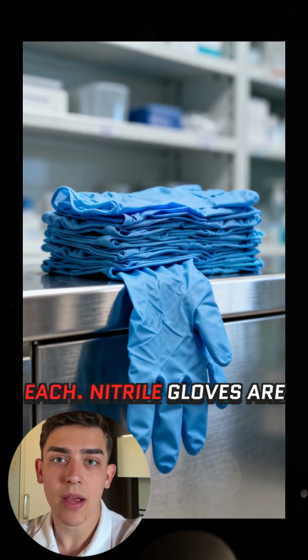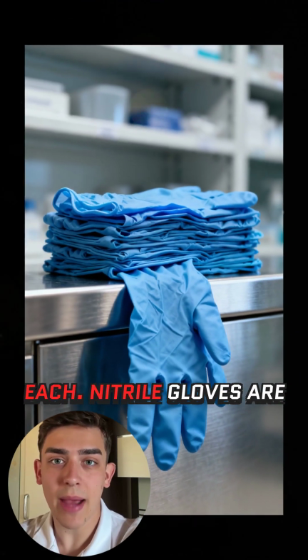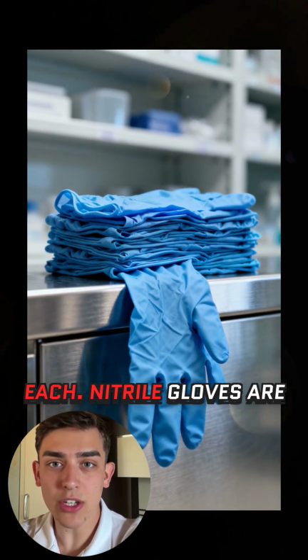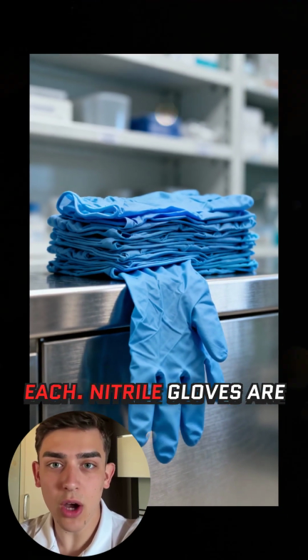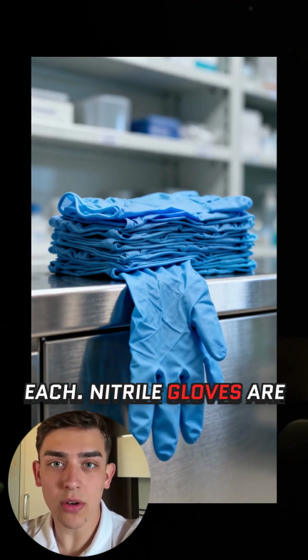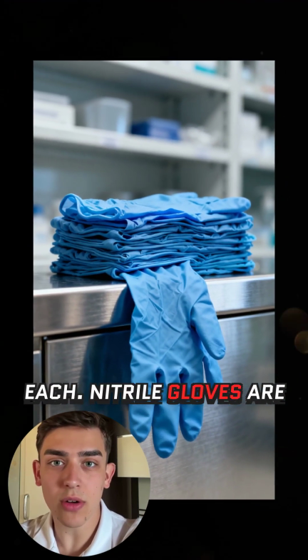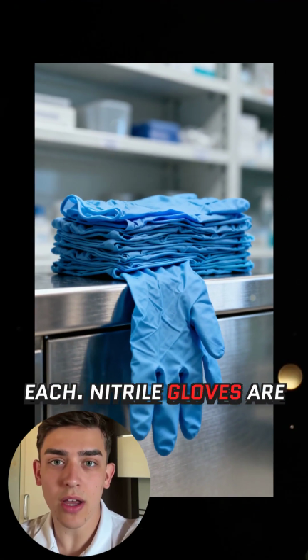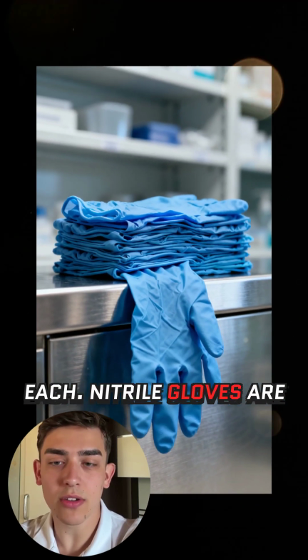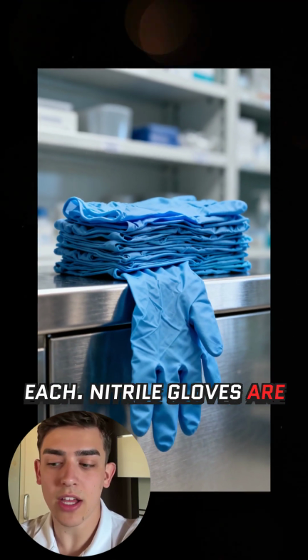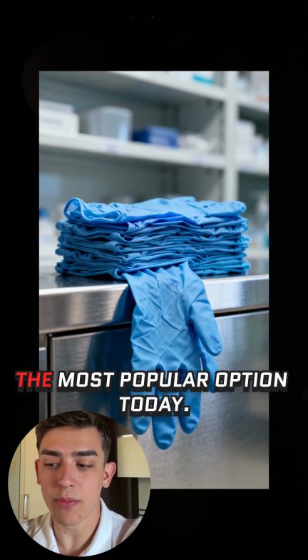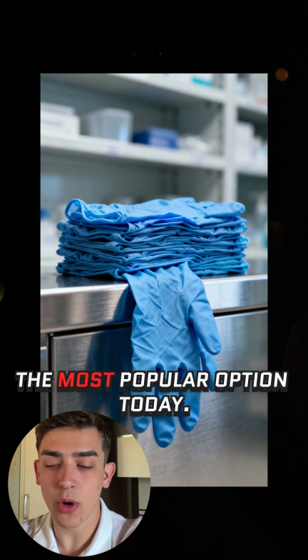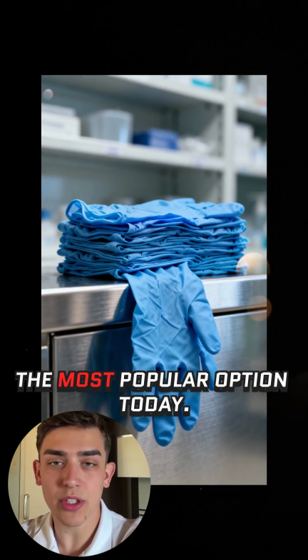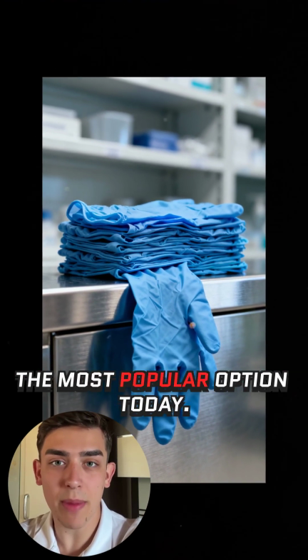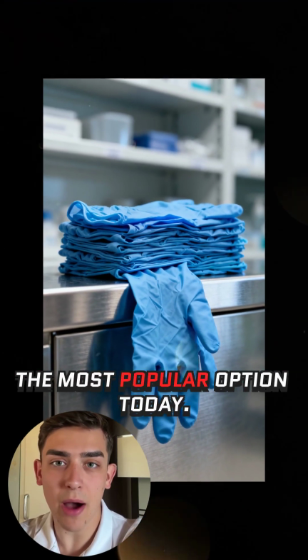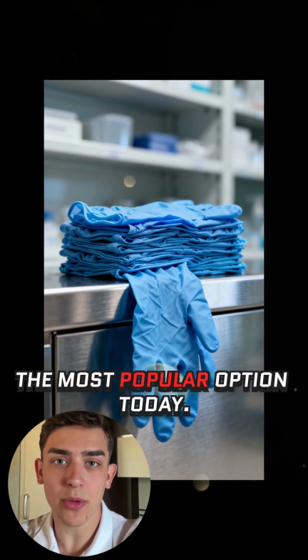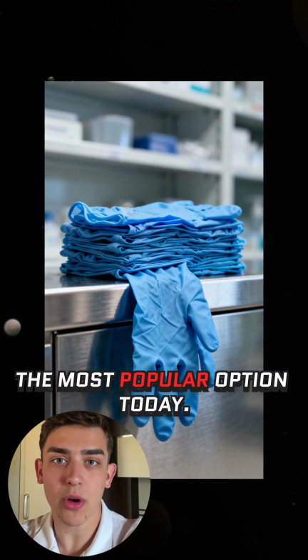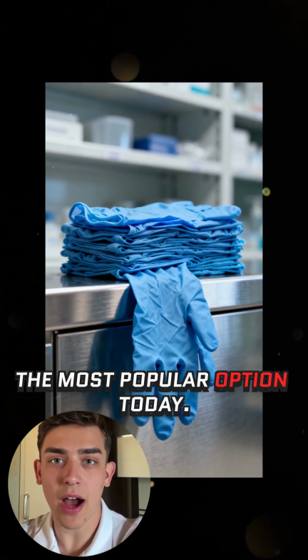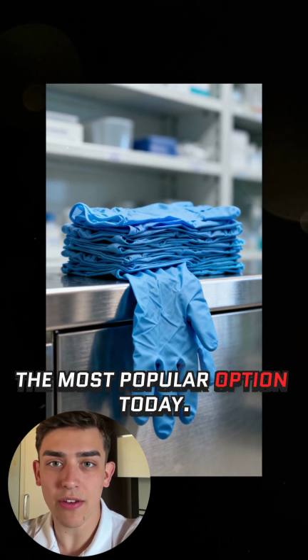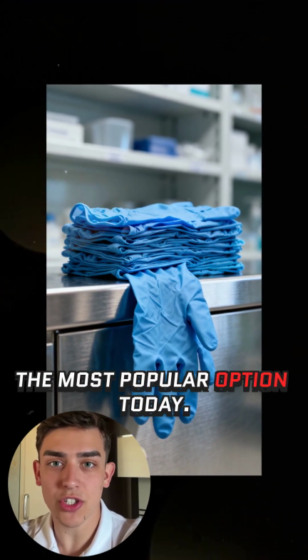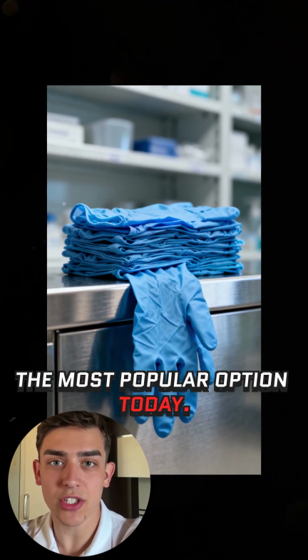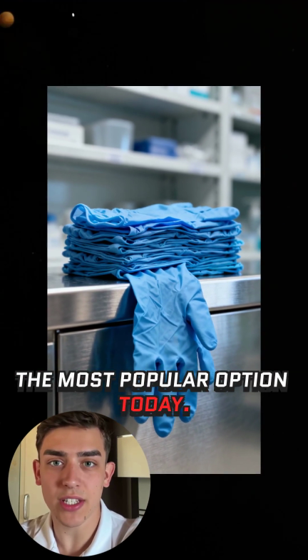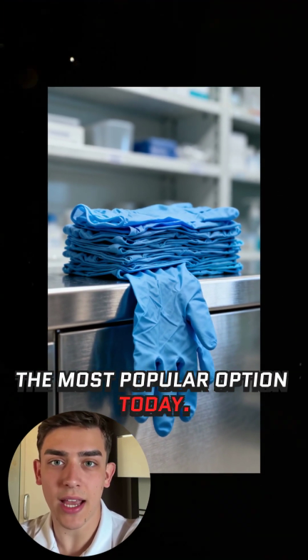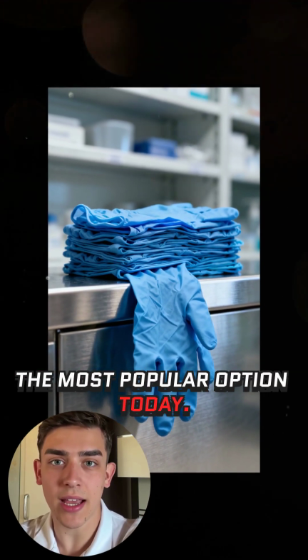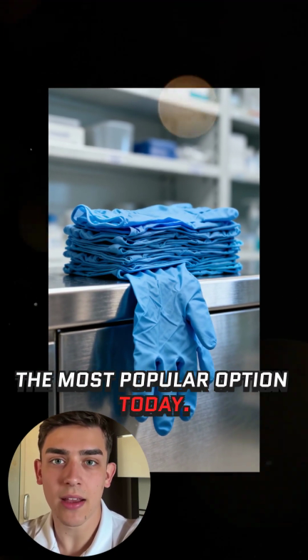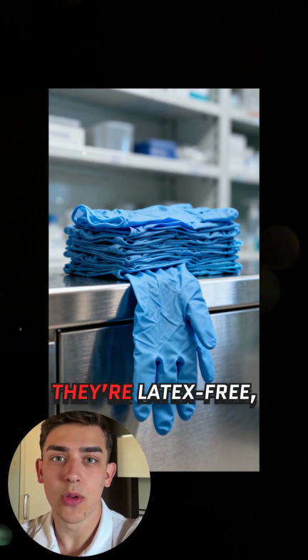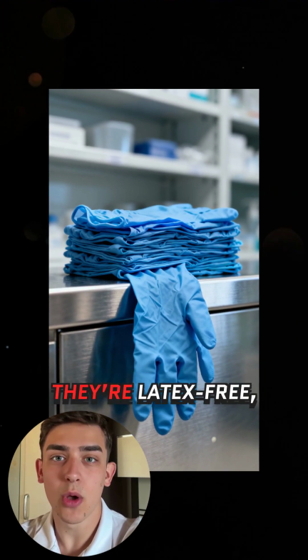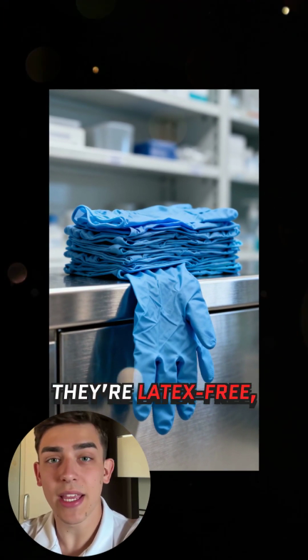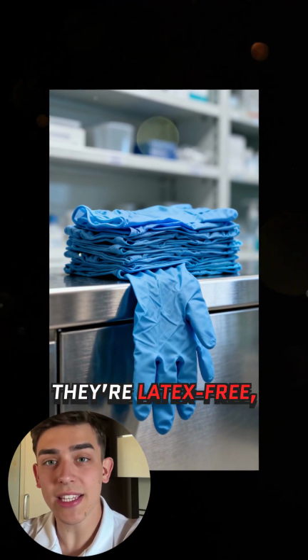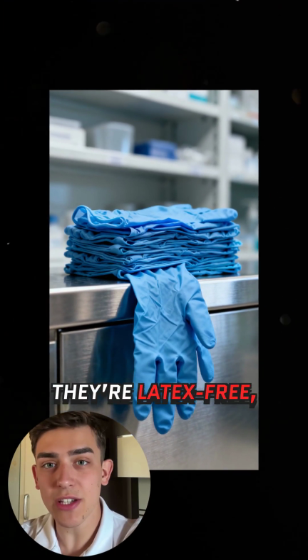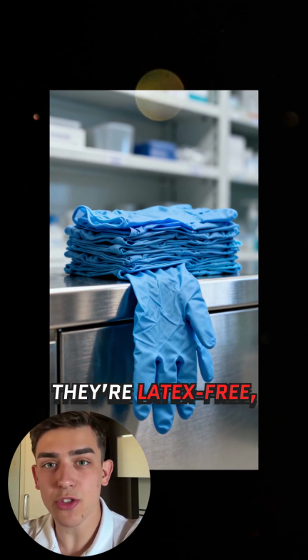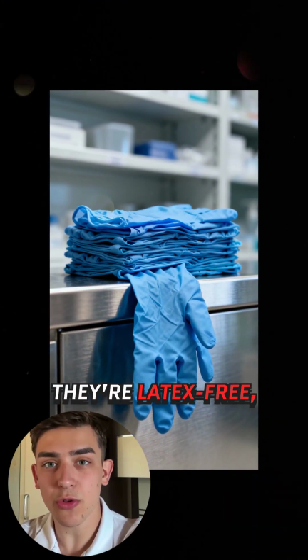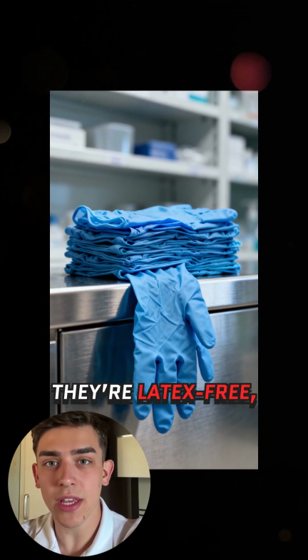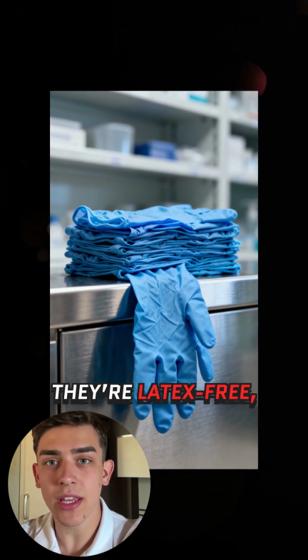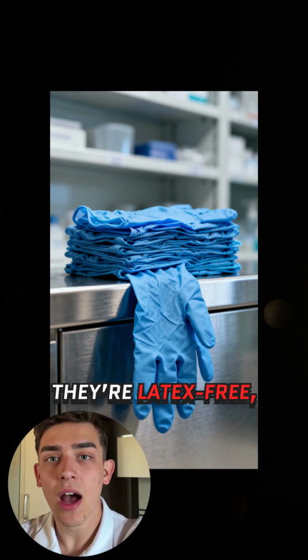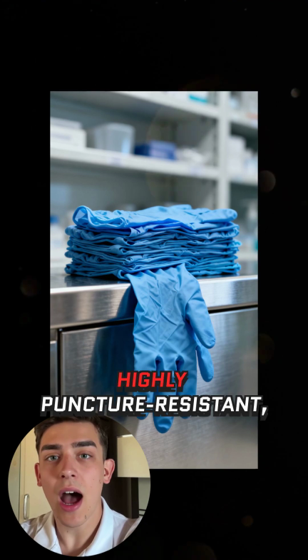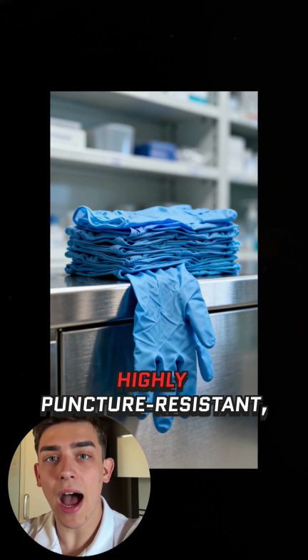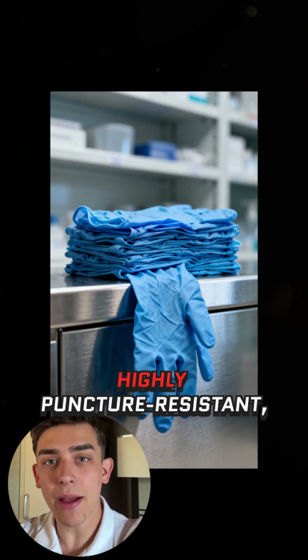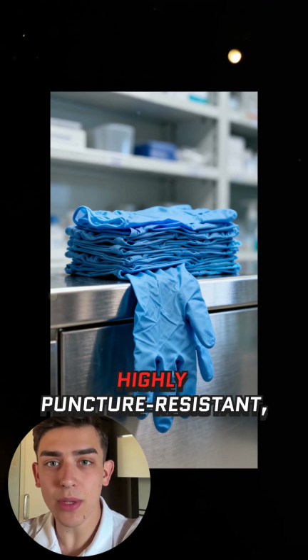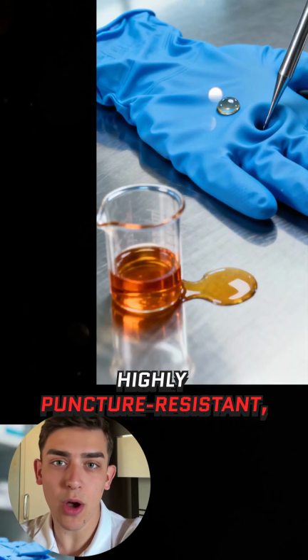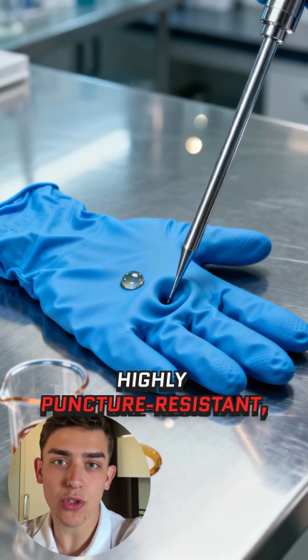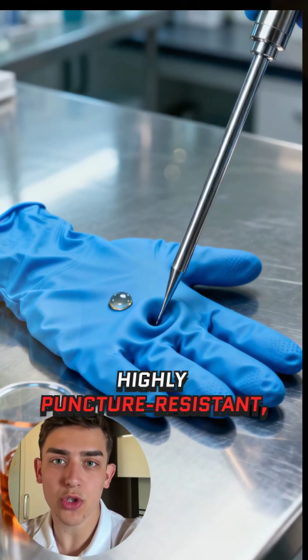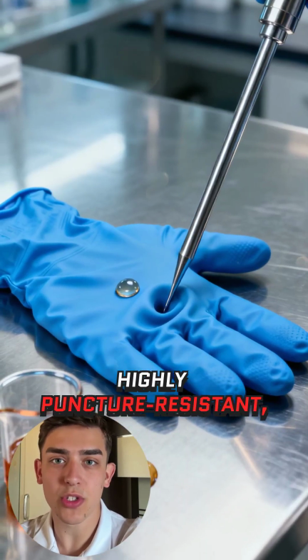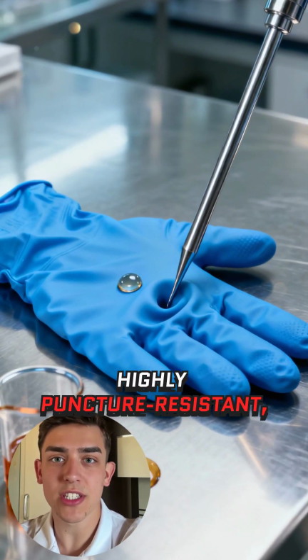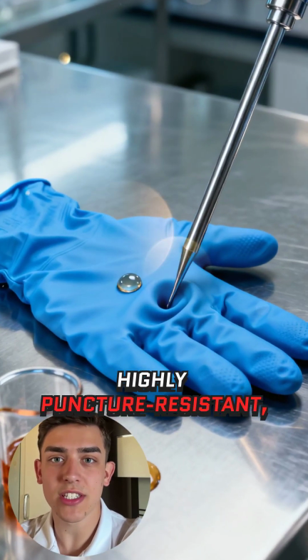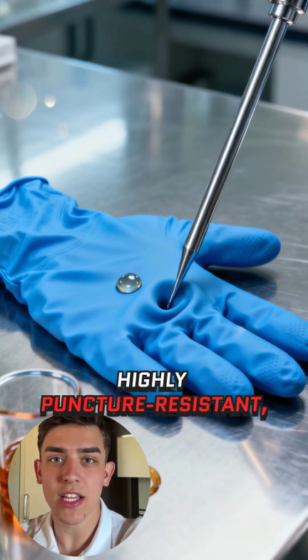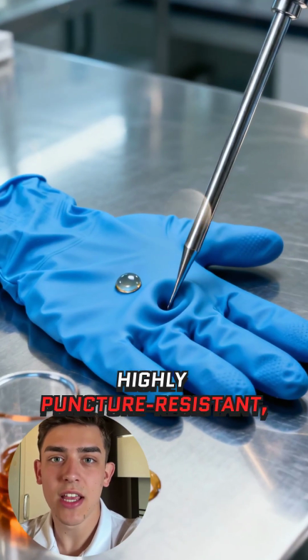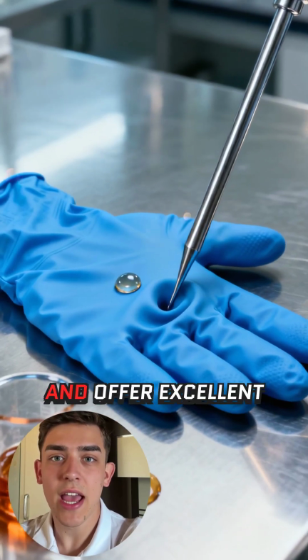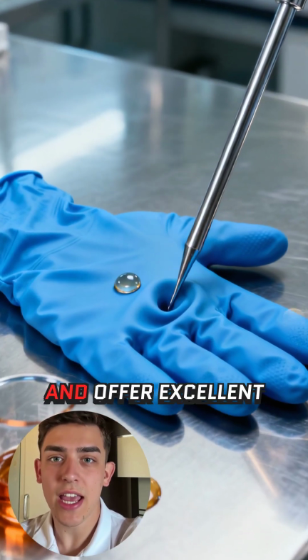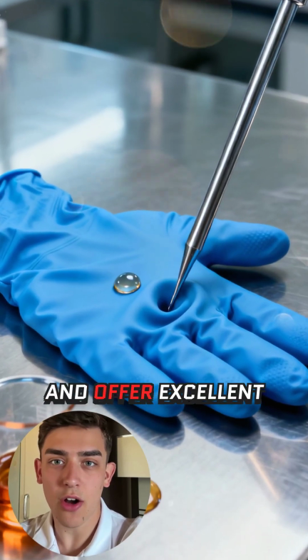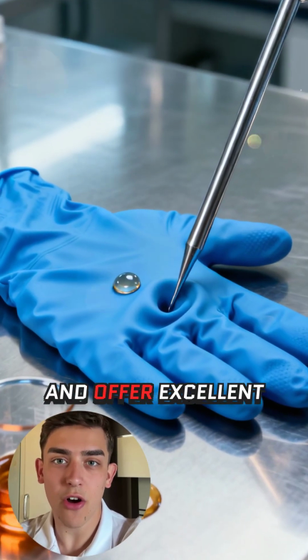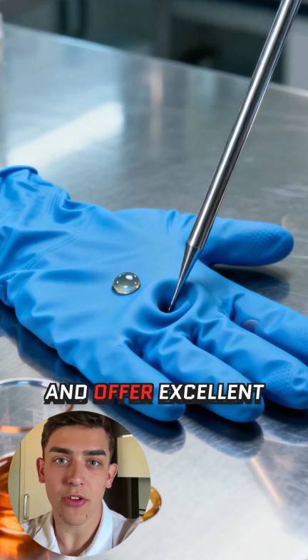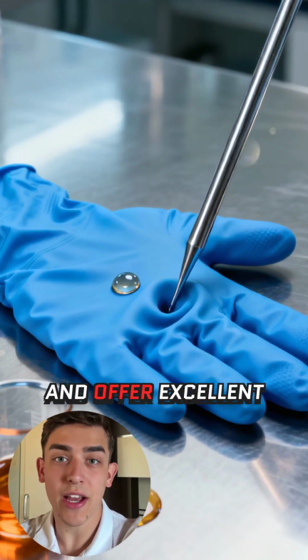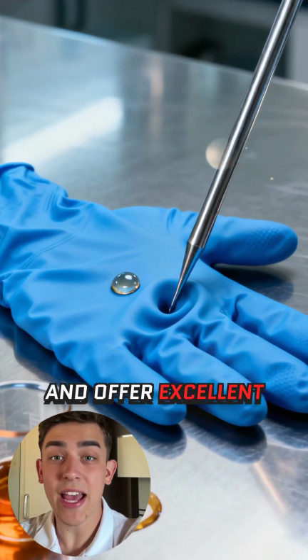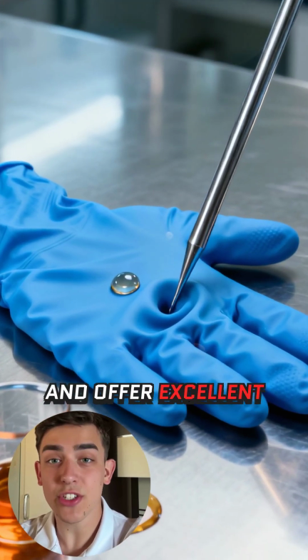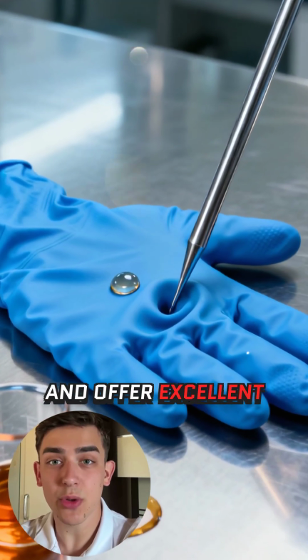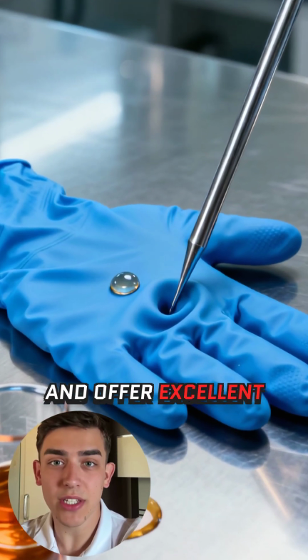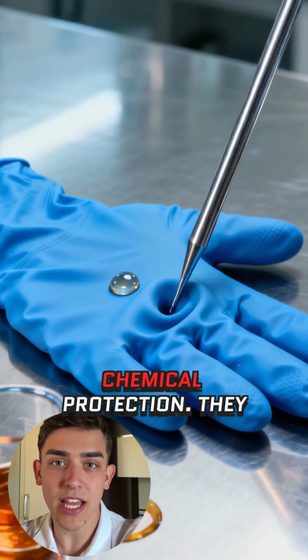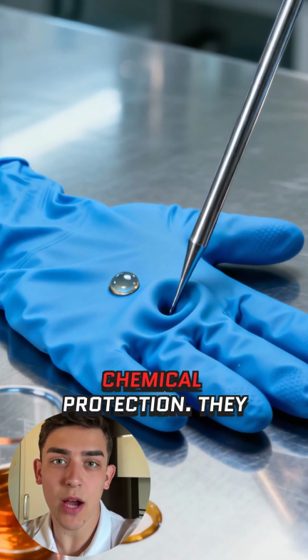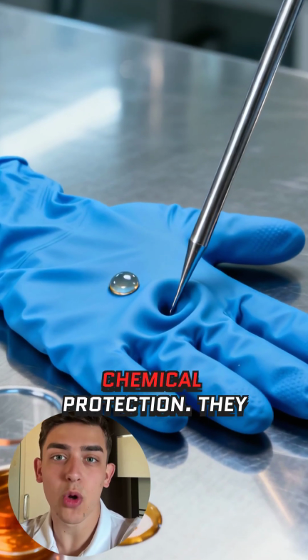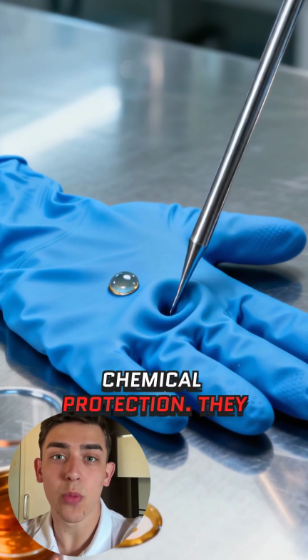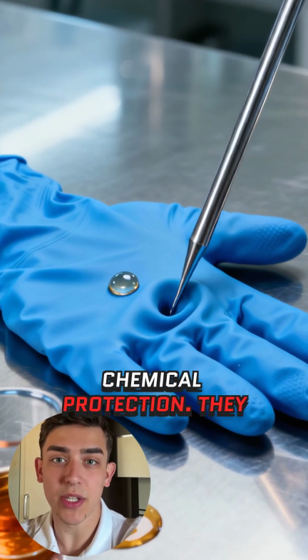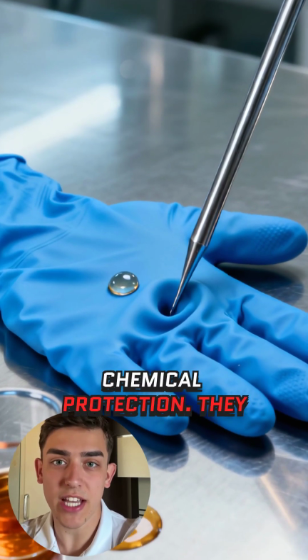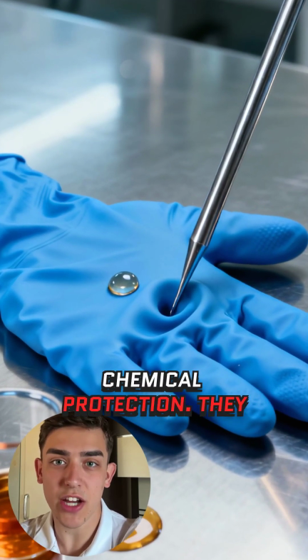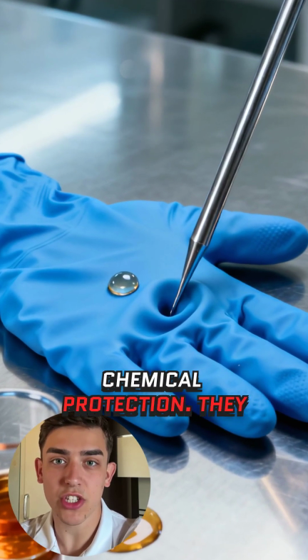Nitrile gloves are the most popular option today. They're latex-free, highly puncture-resistant, and offer excellent chemical protection.